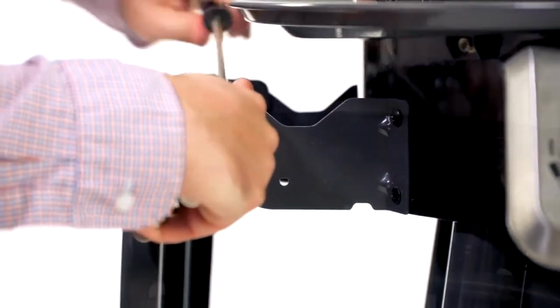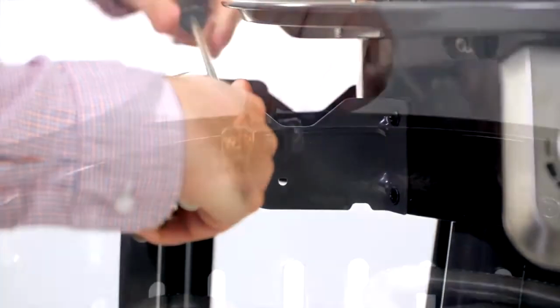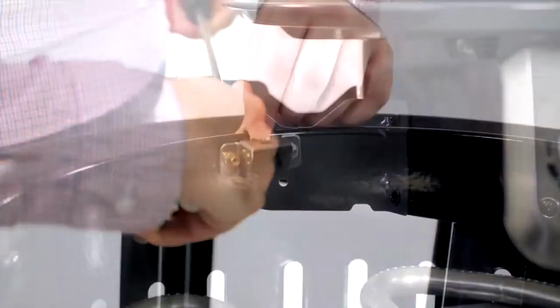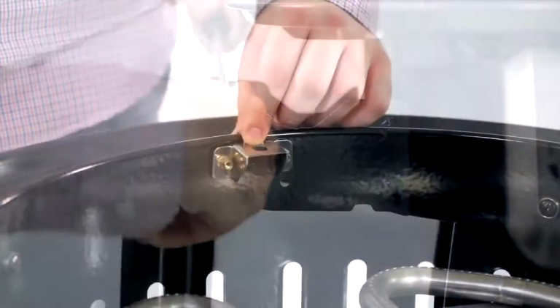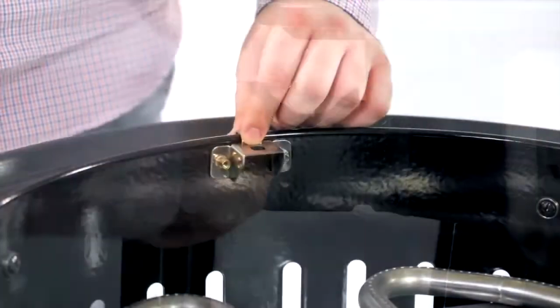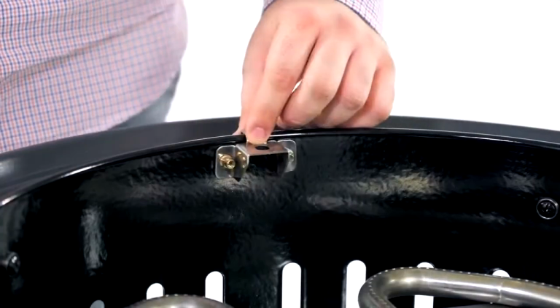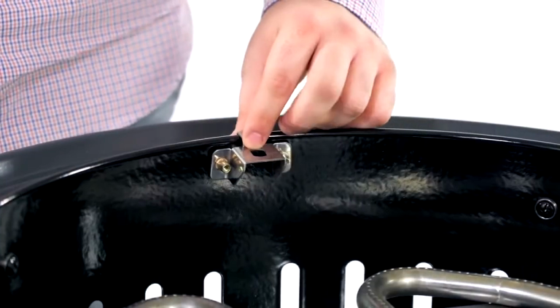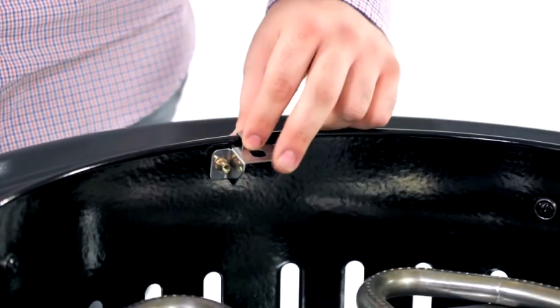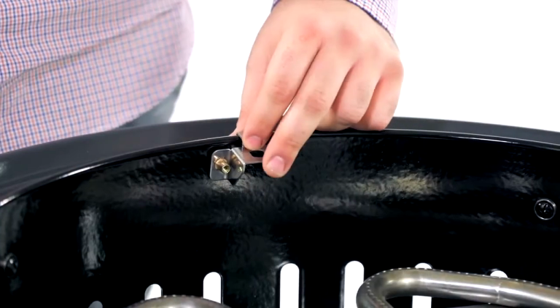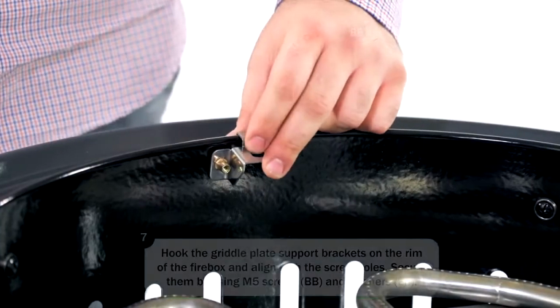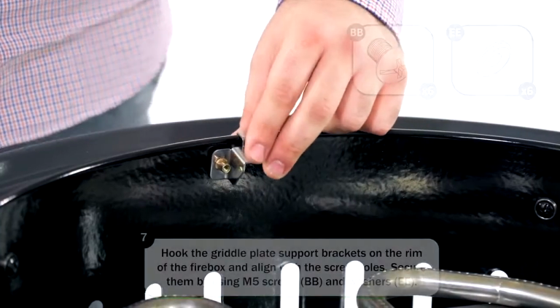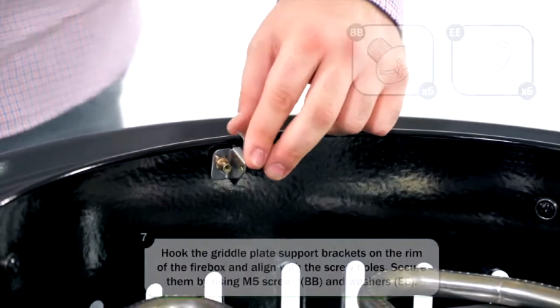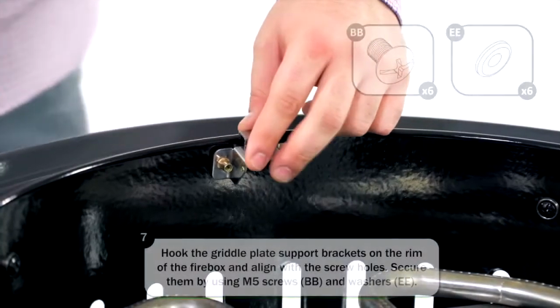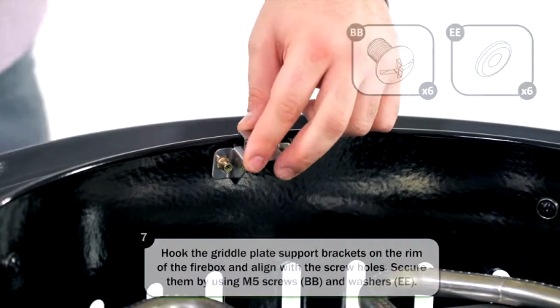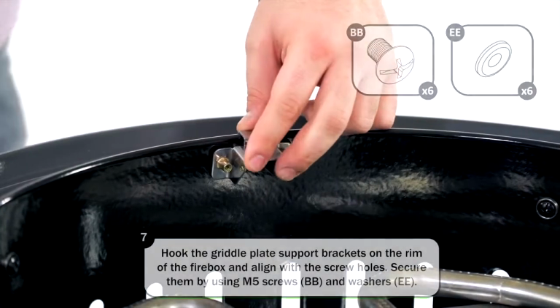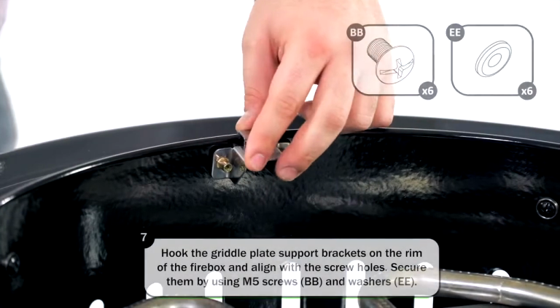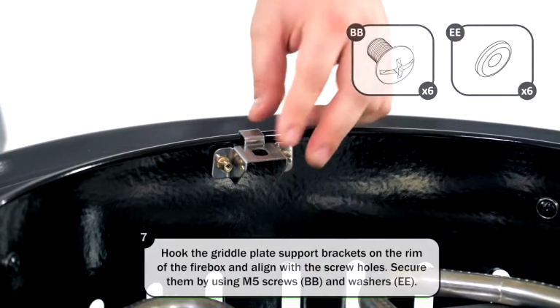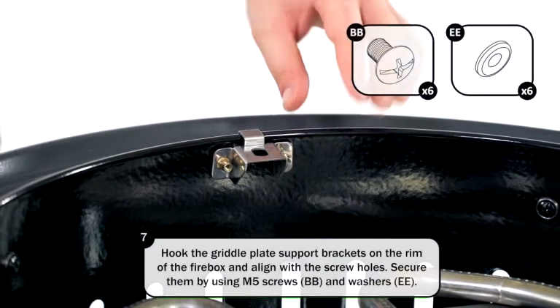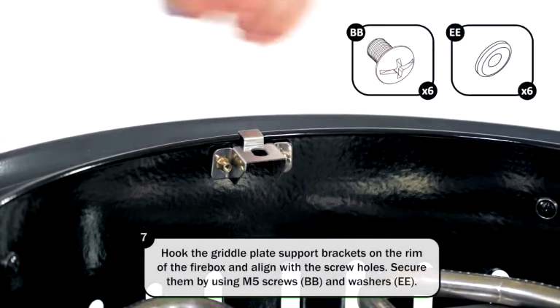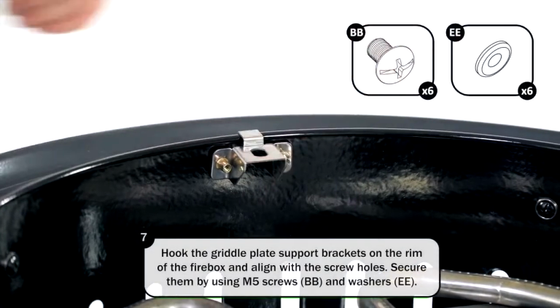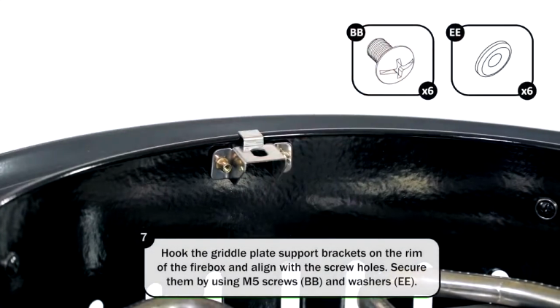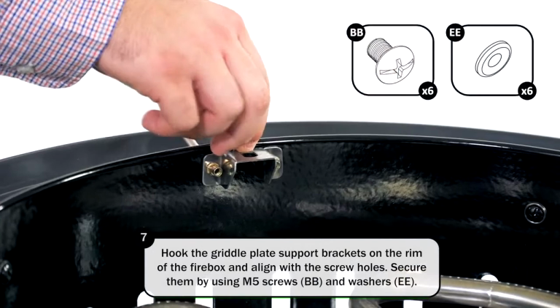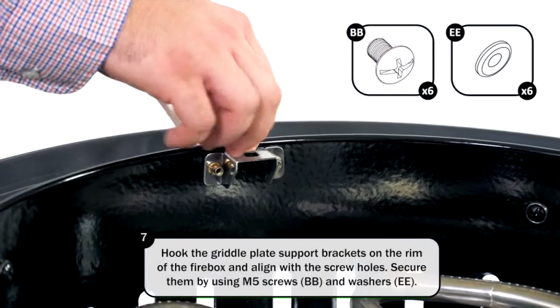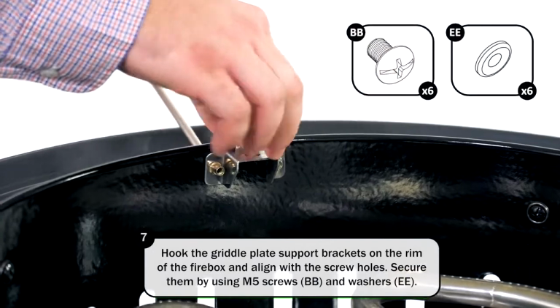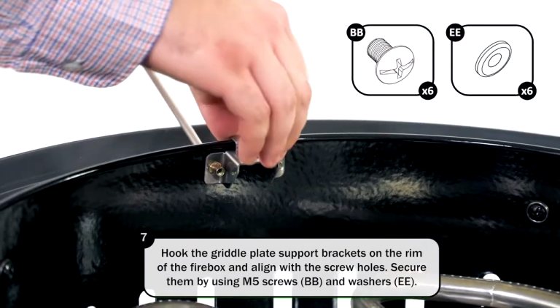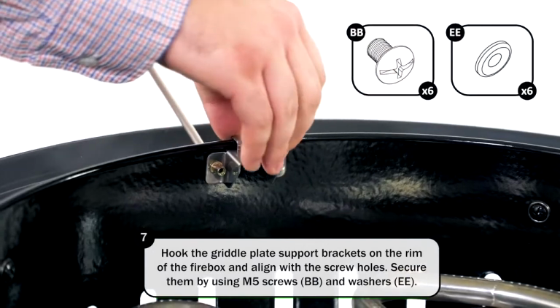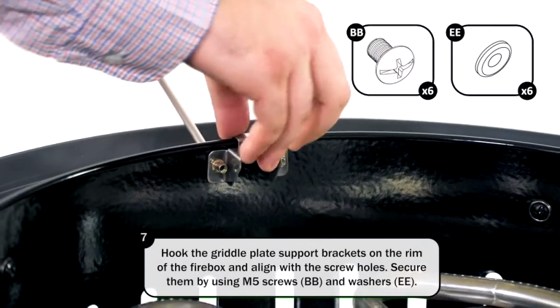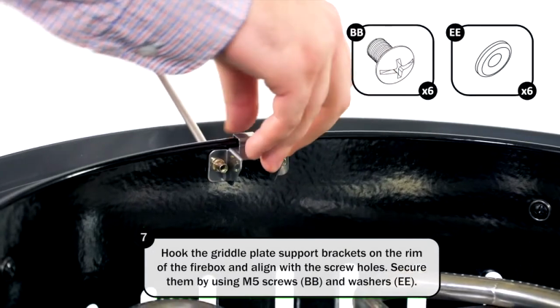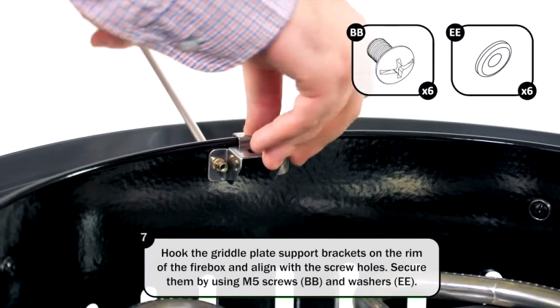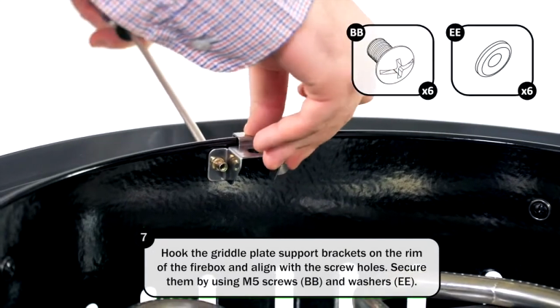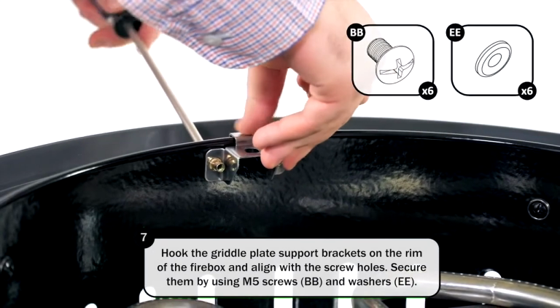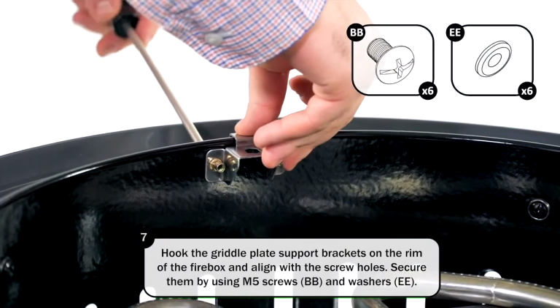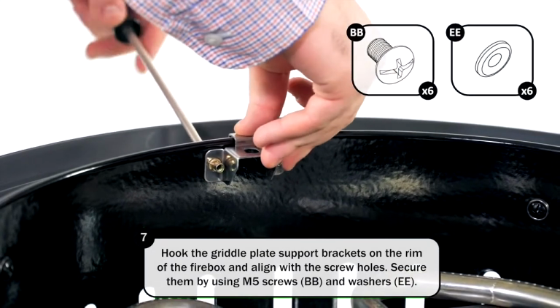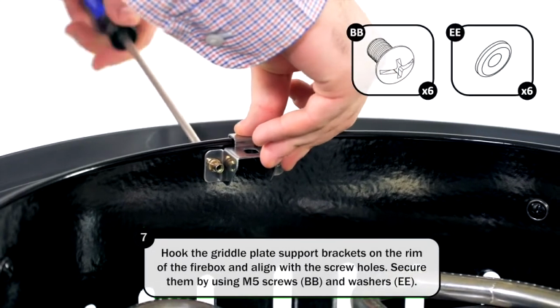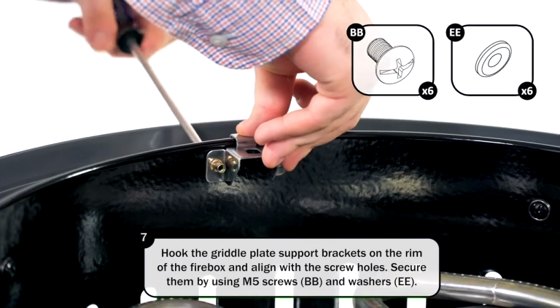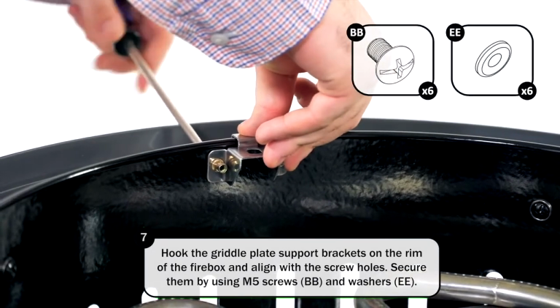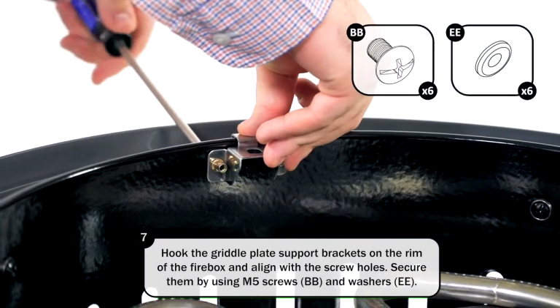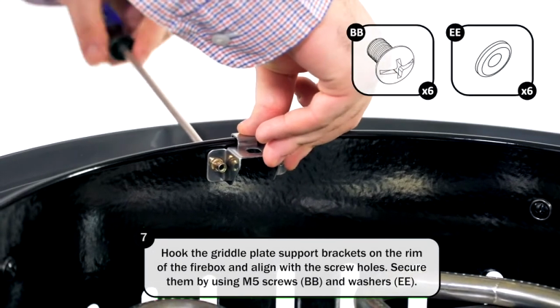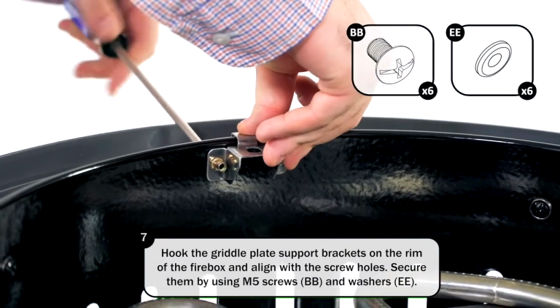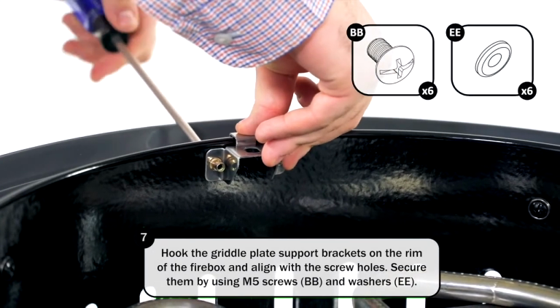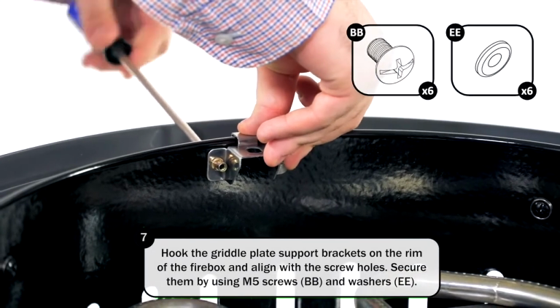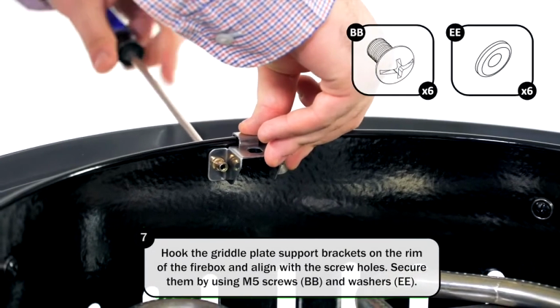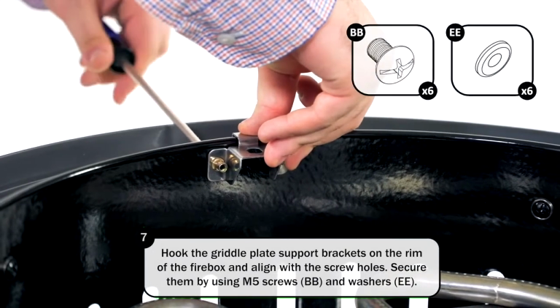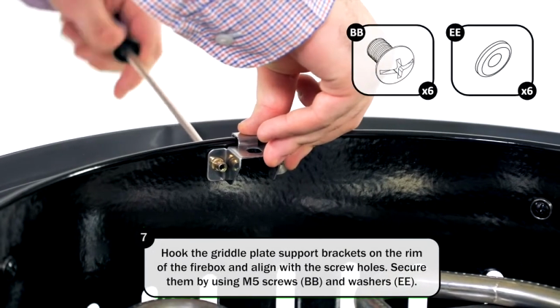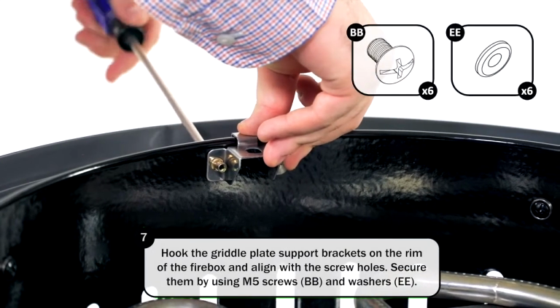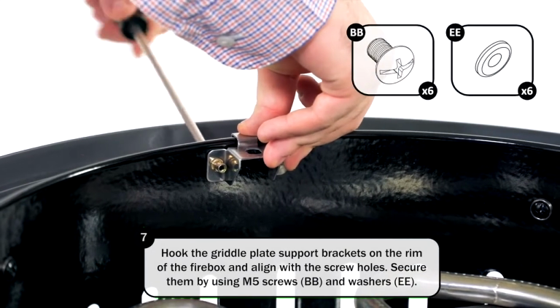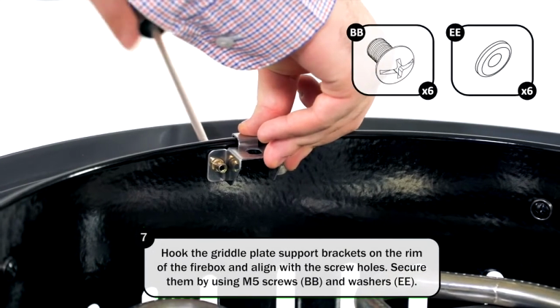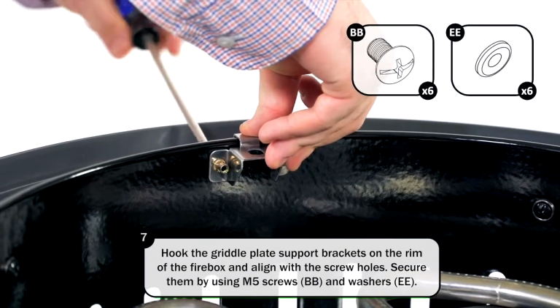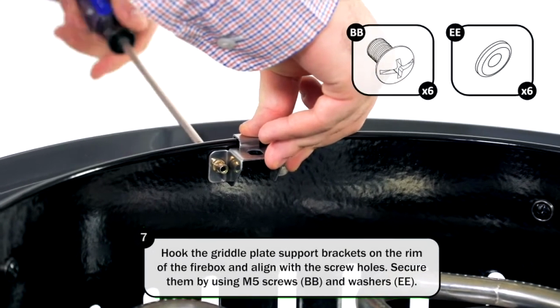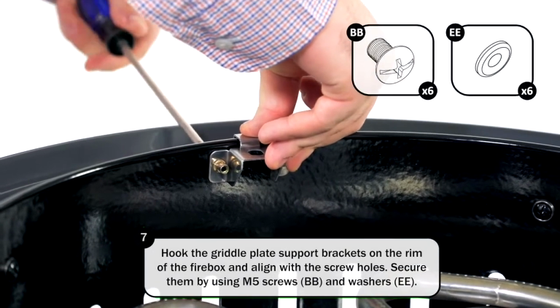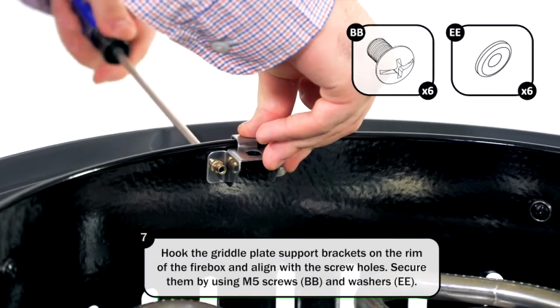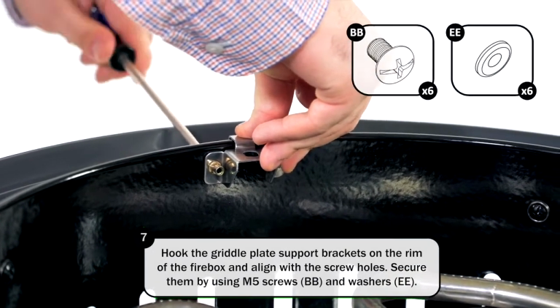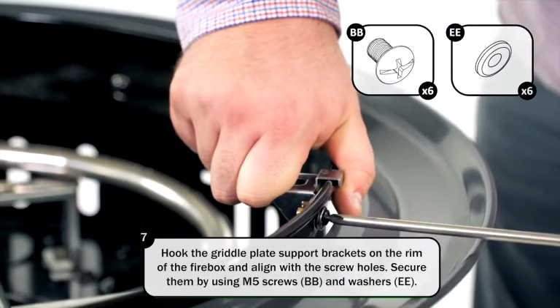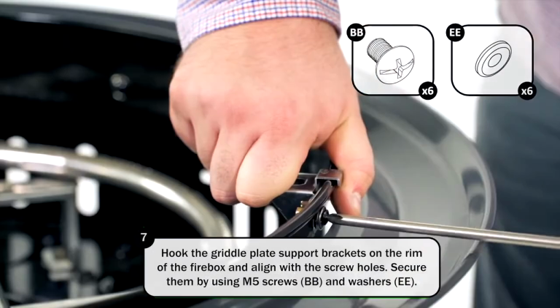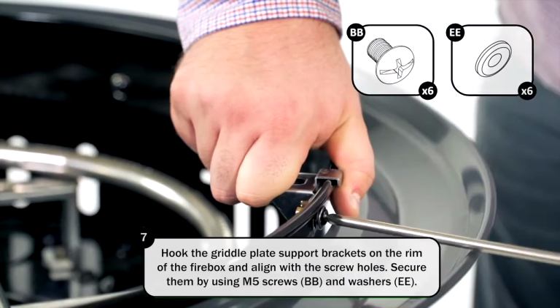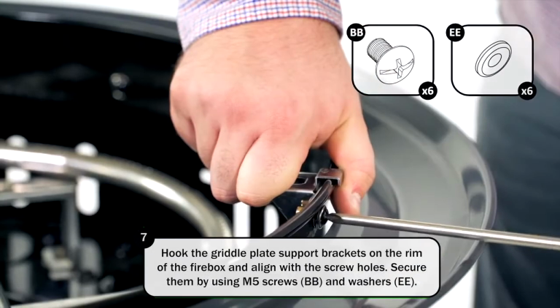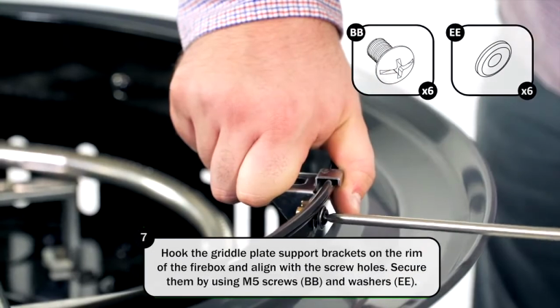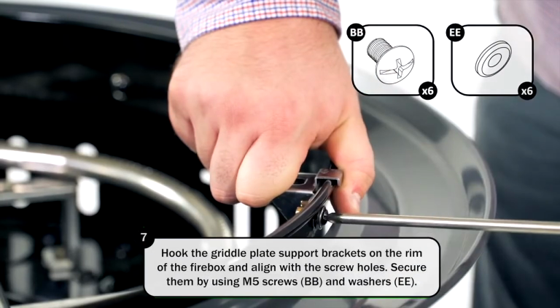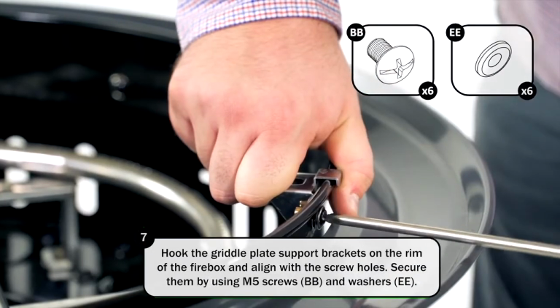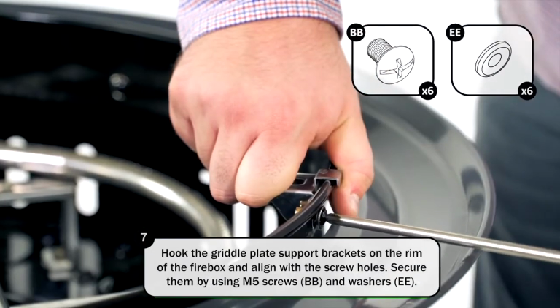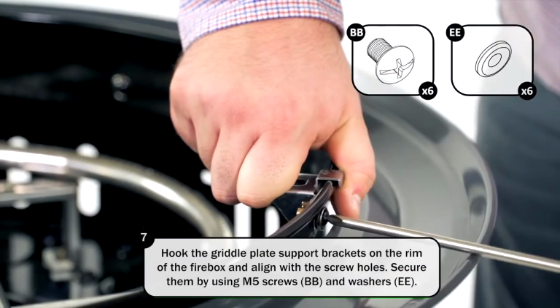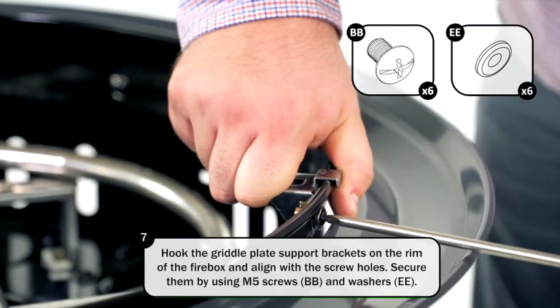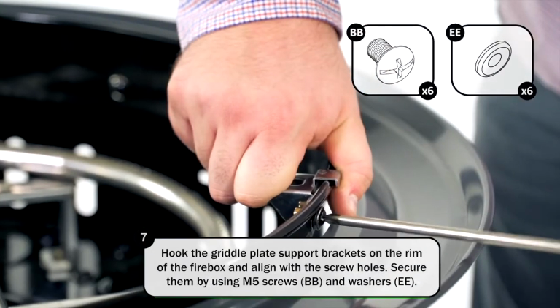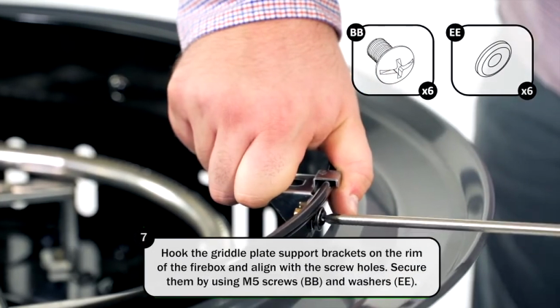Hook the griddle plate support brackets on the rim of the firebox and align with the screw holes. Secure them using M5 screws and washers.